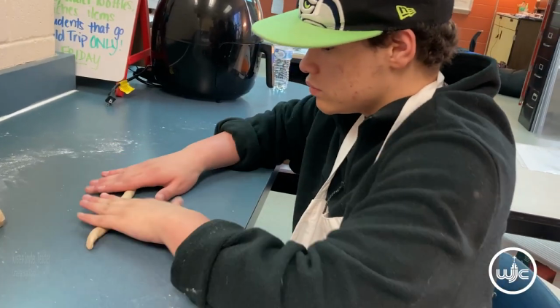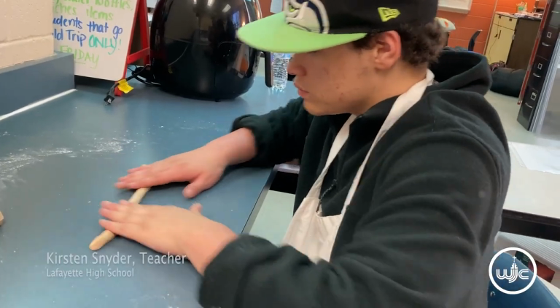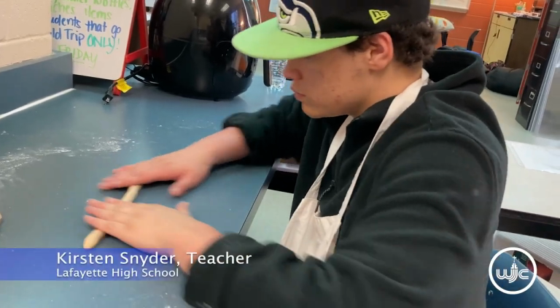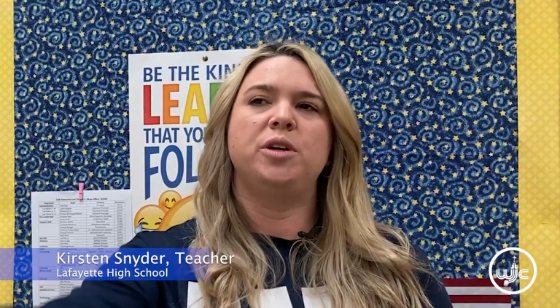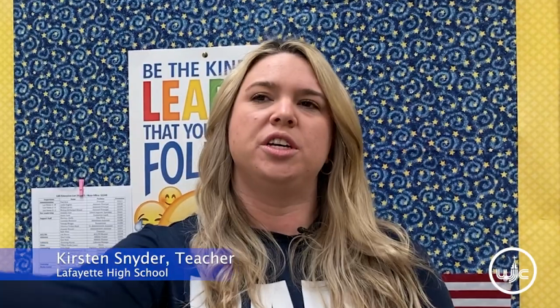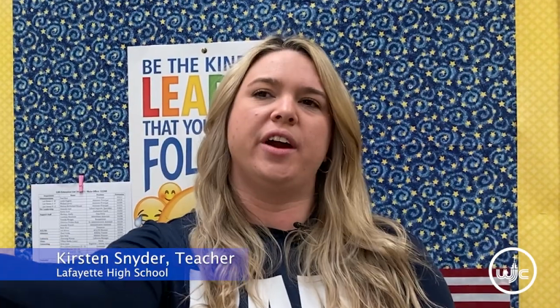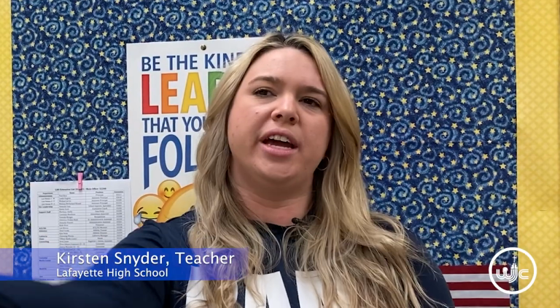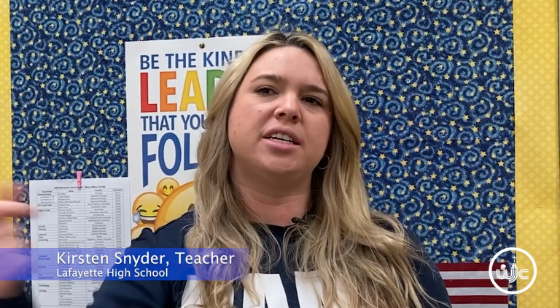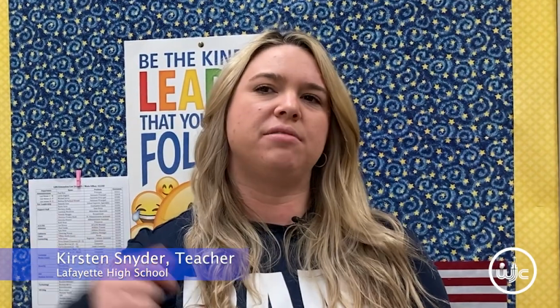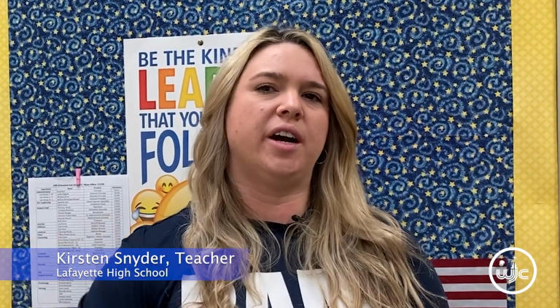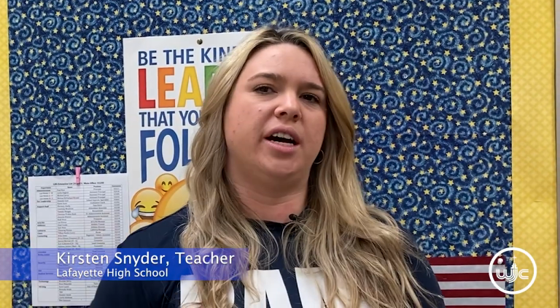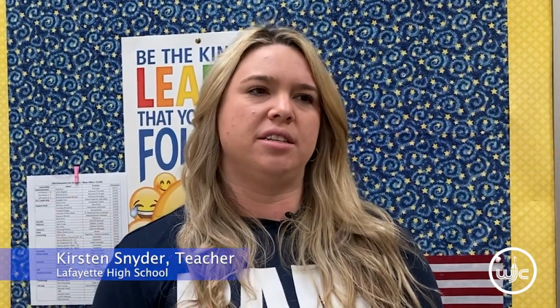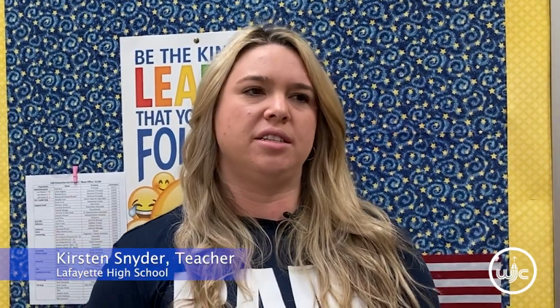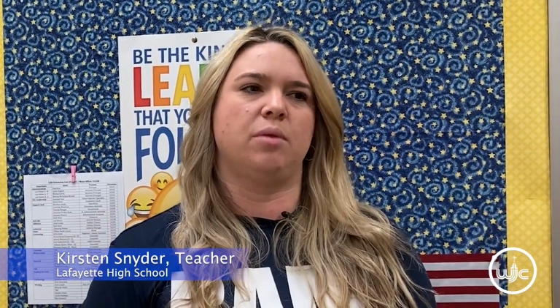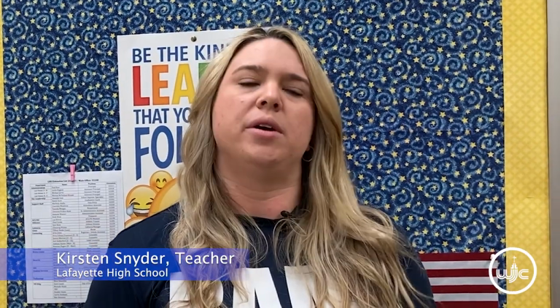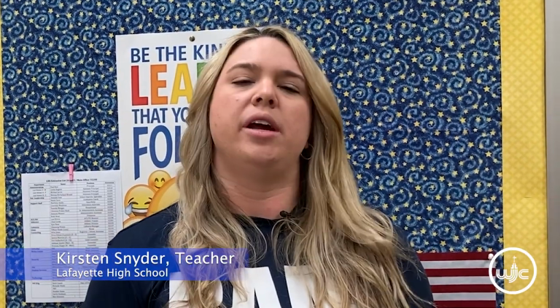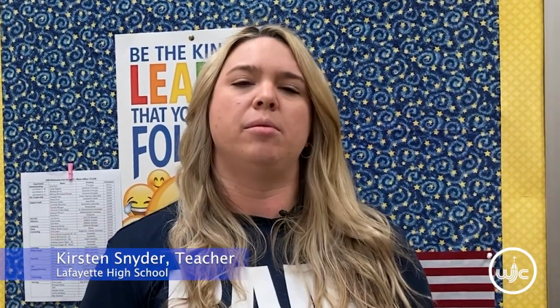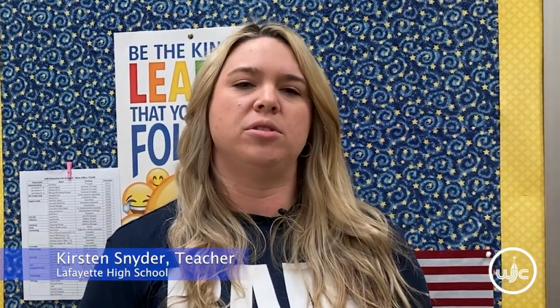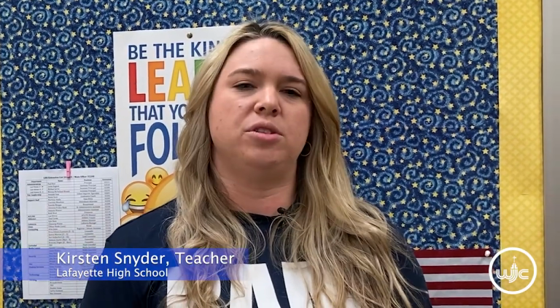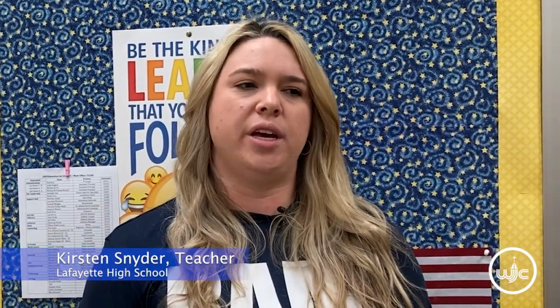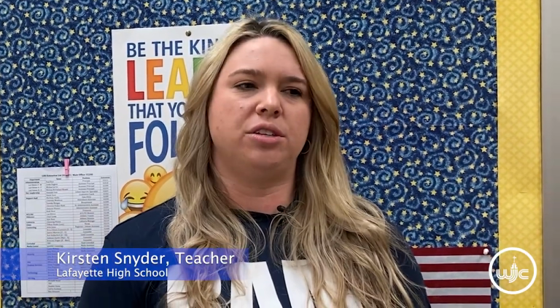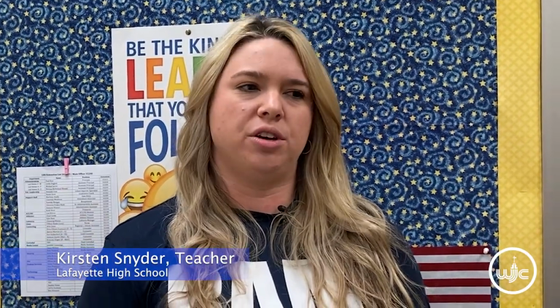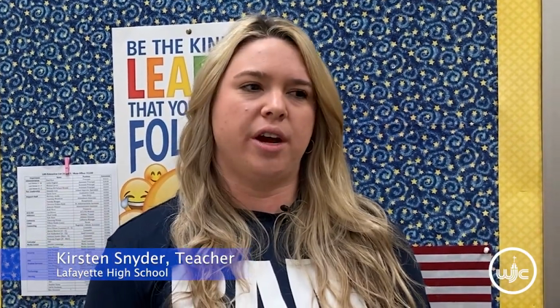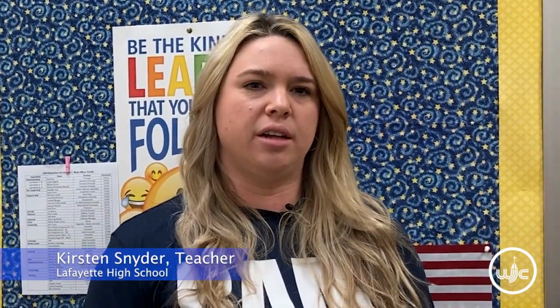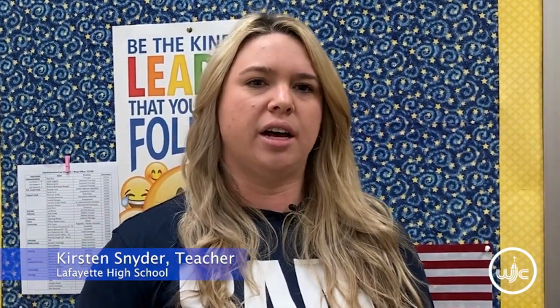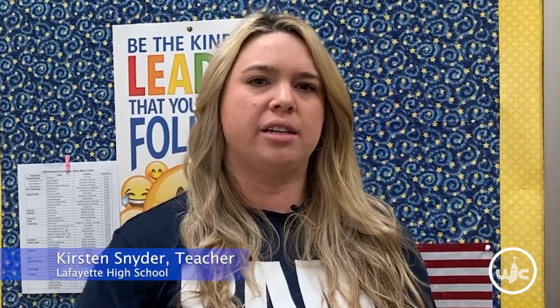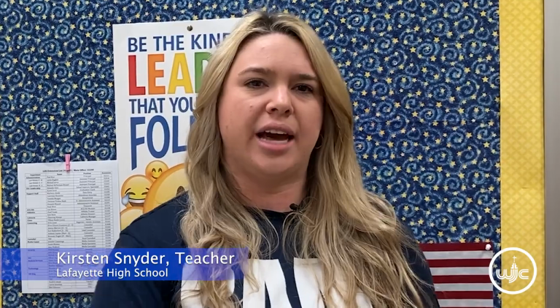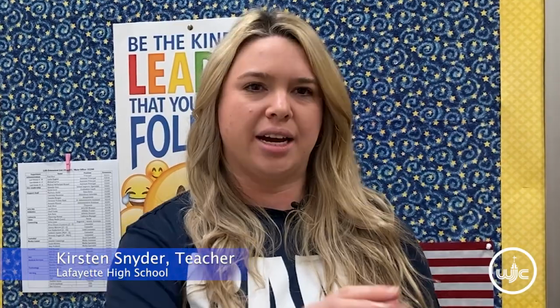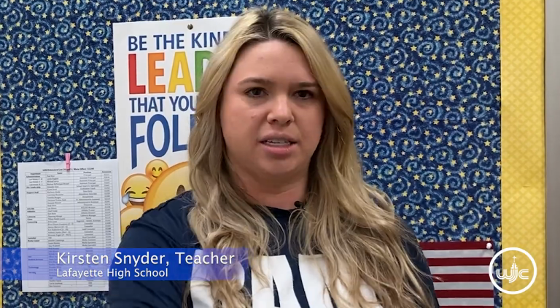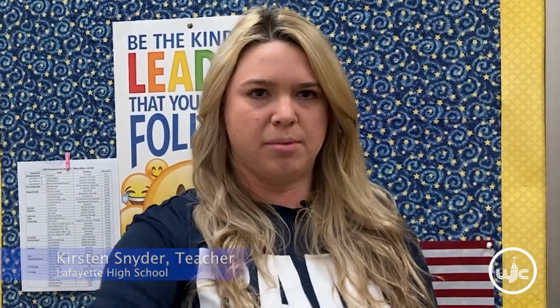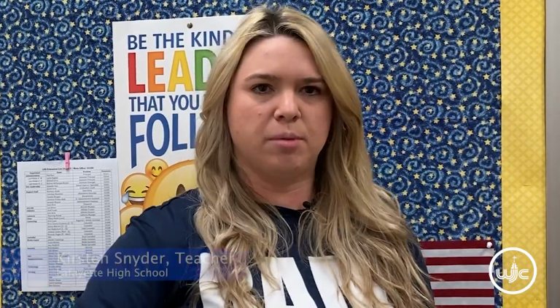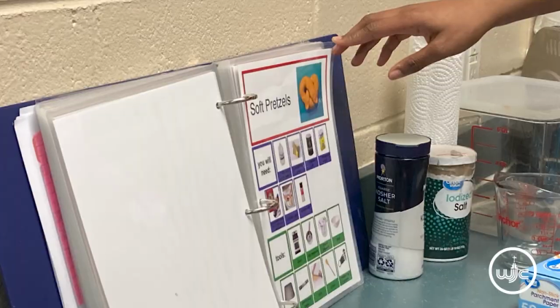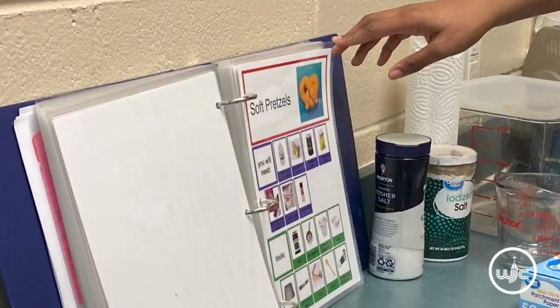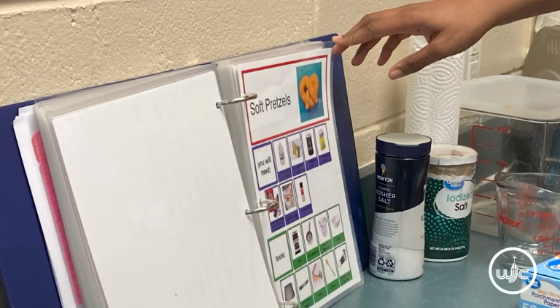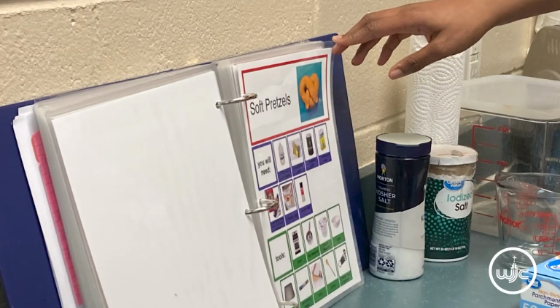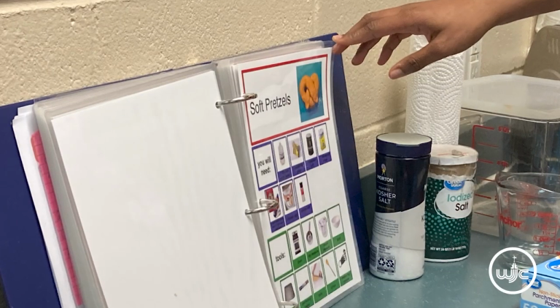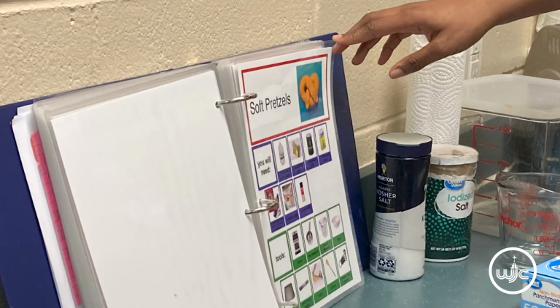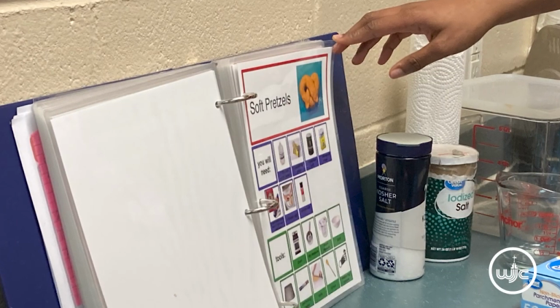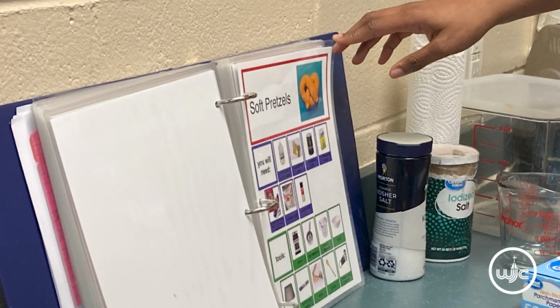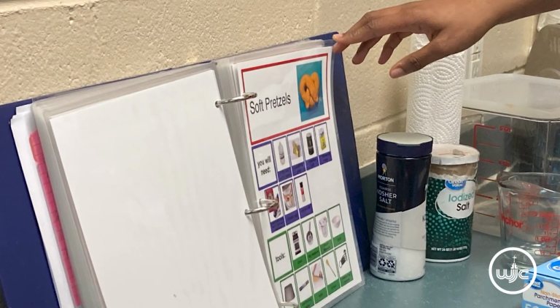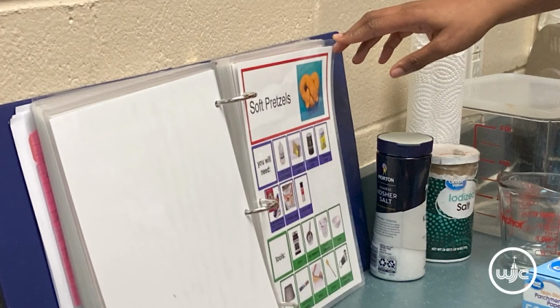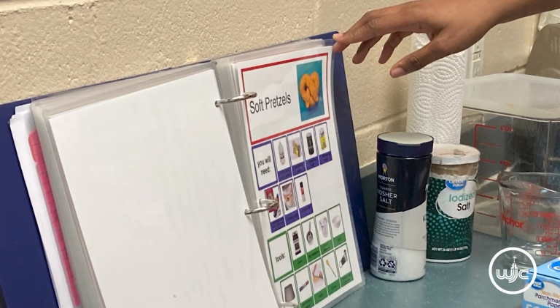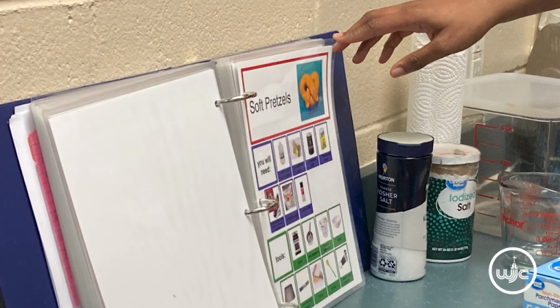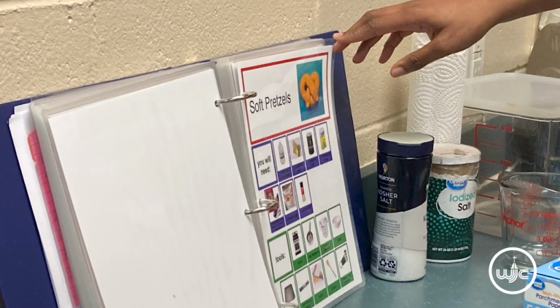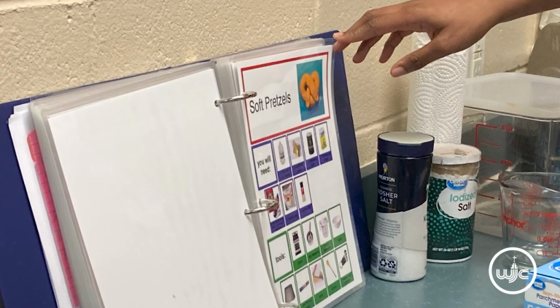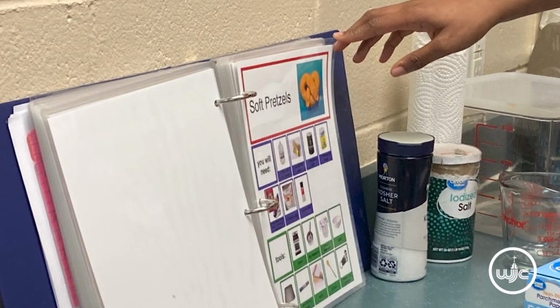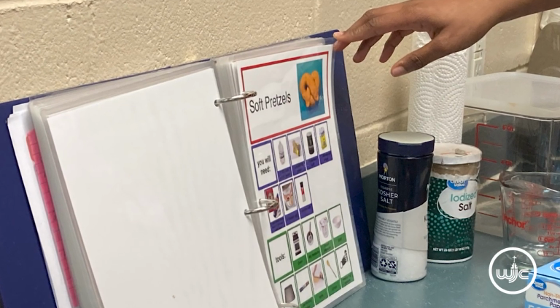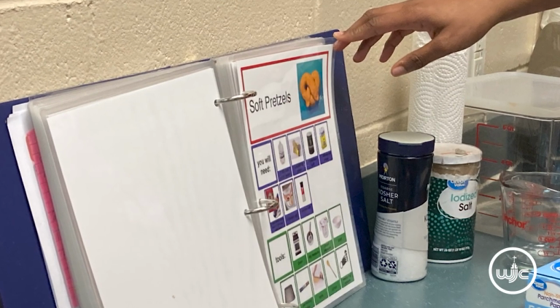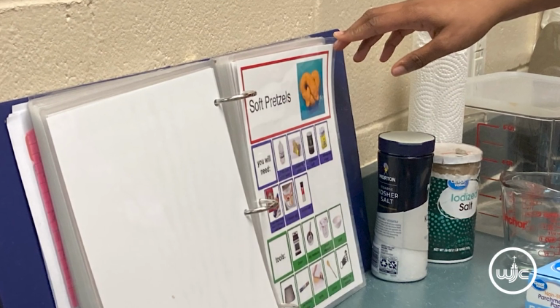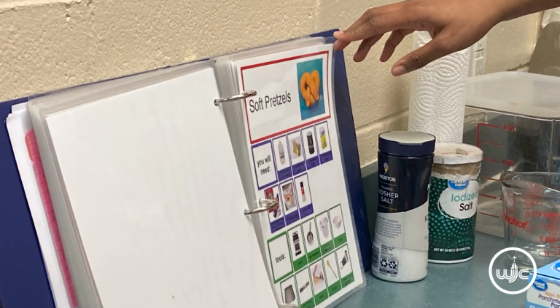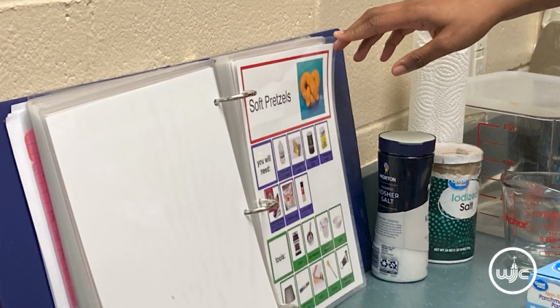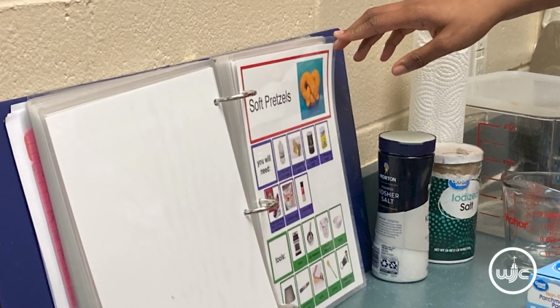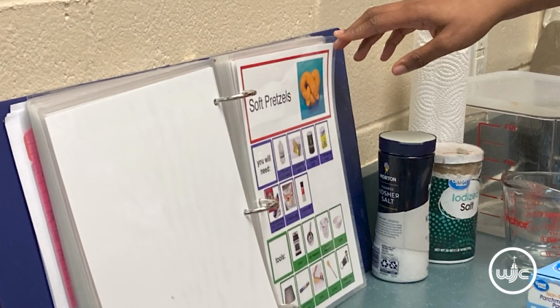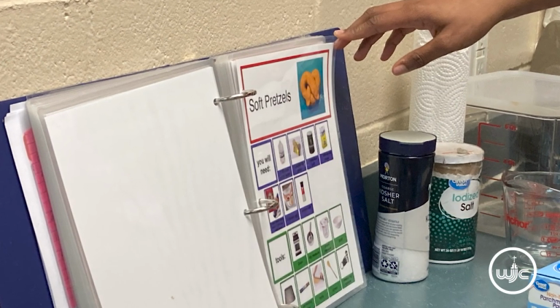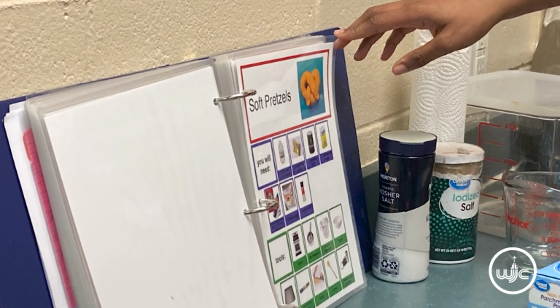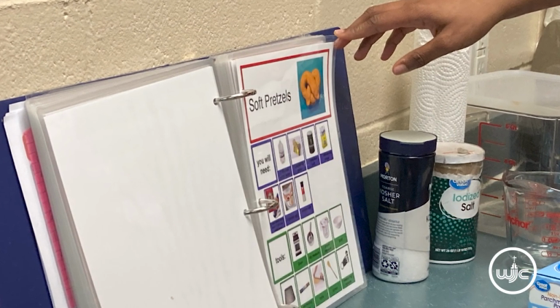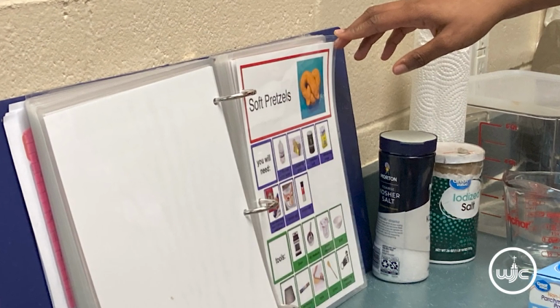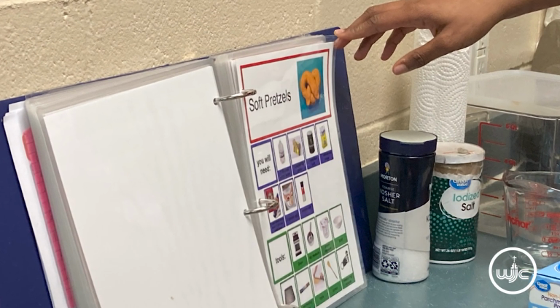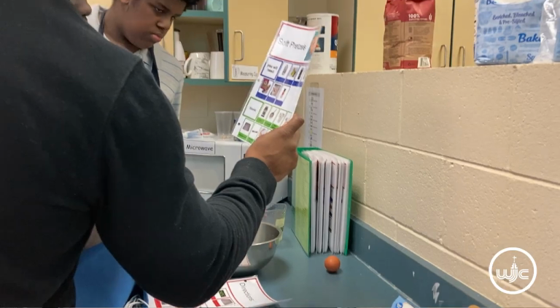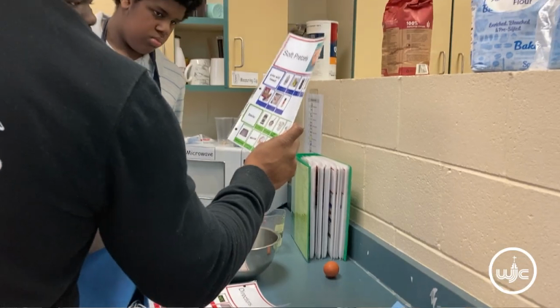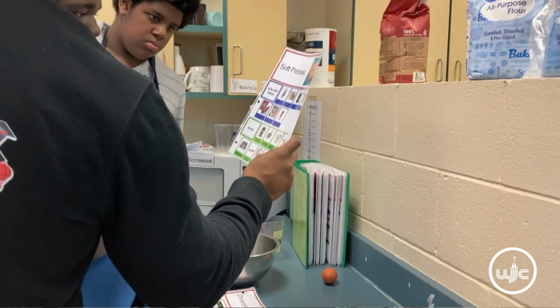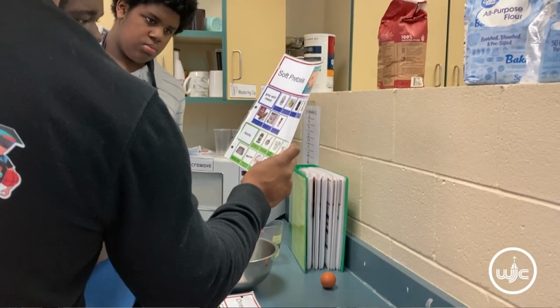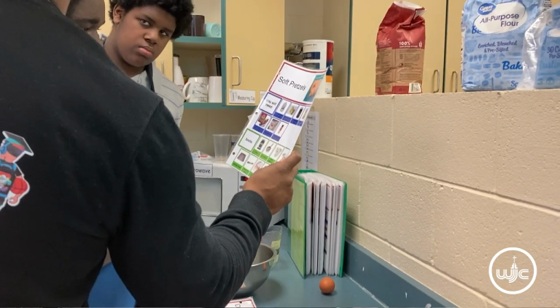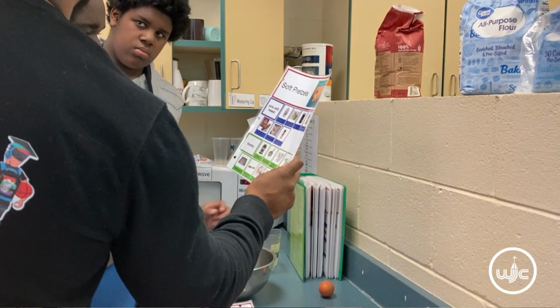What the grant did for us is that we're able to integrate a lot of the academic portions. So you're really embedding all four core subjects in cooking.